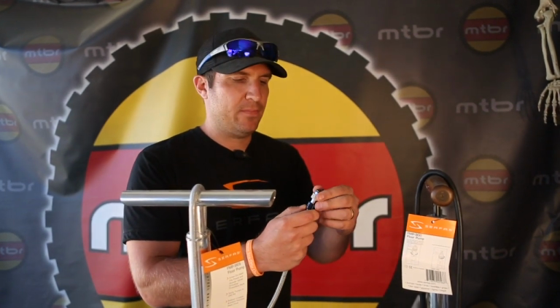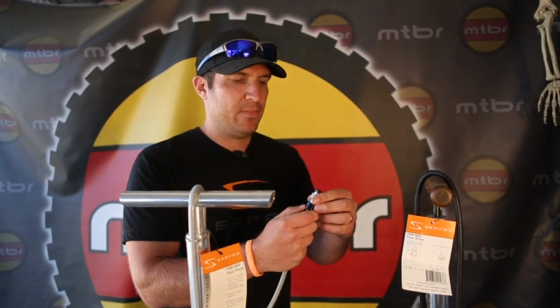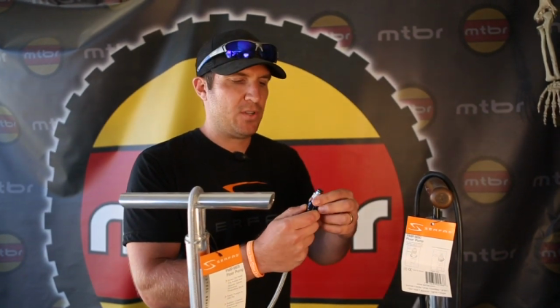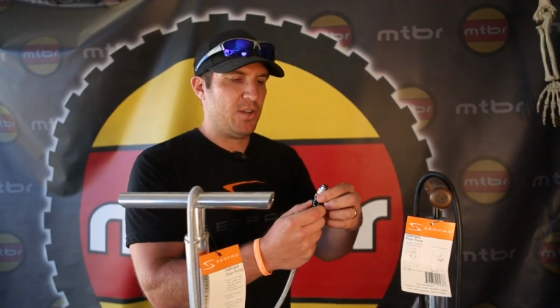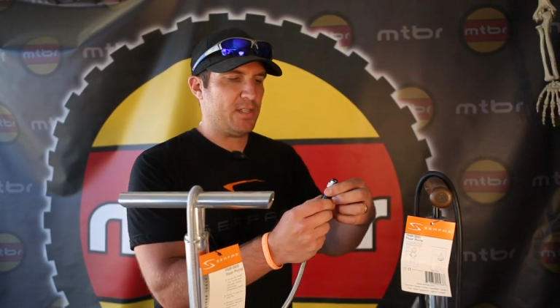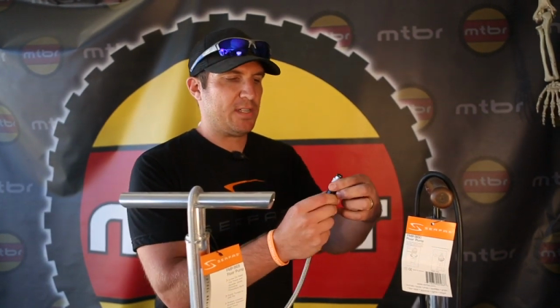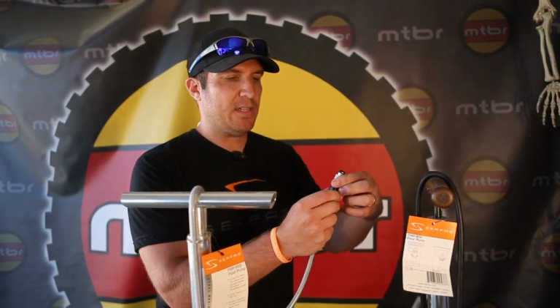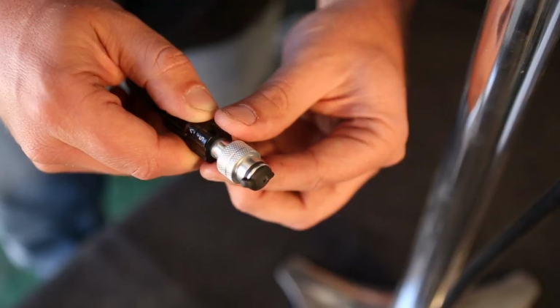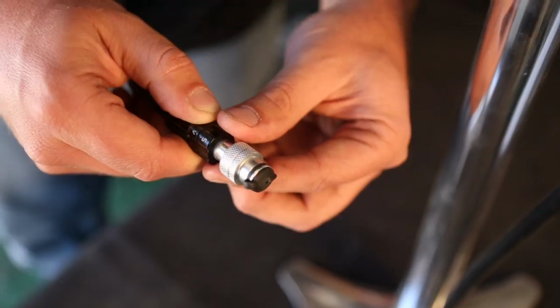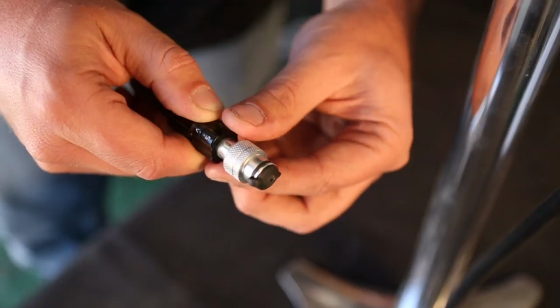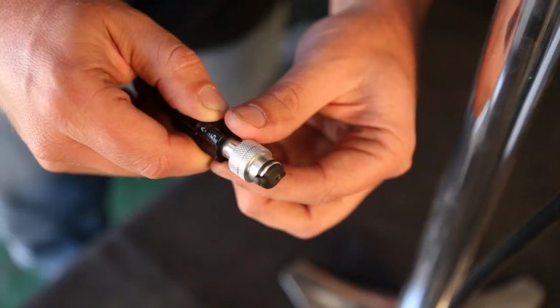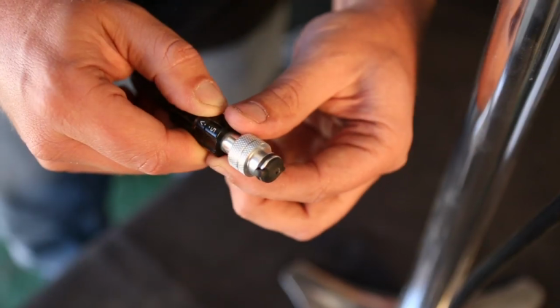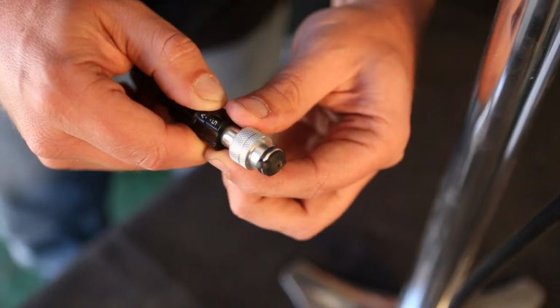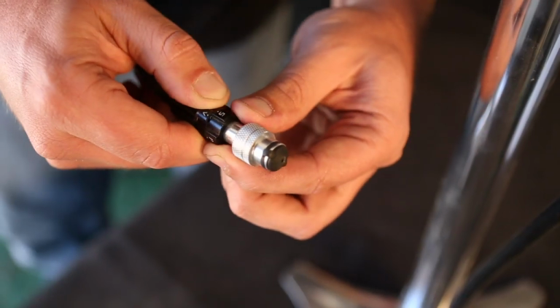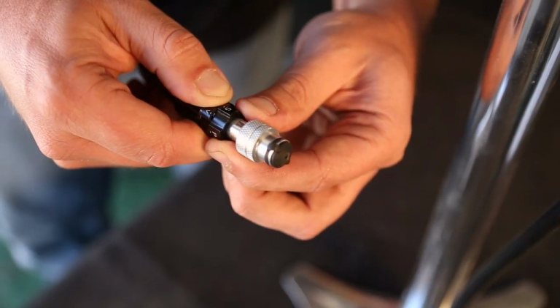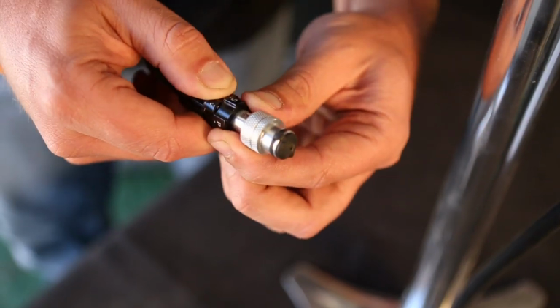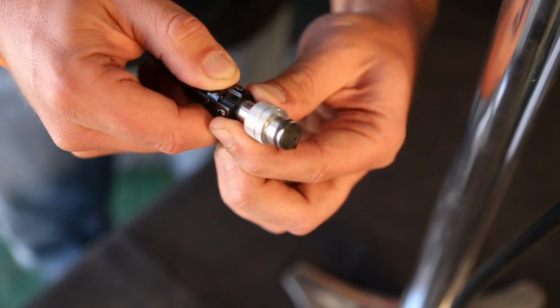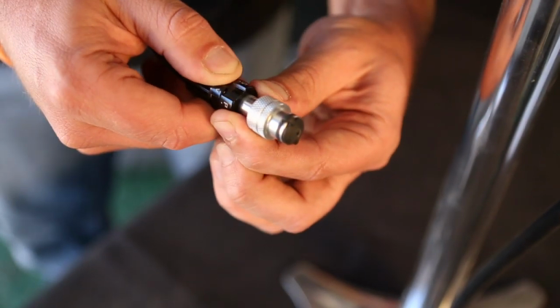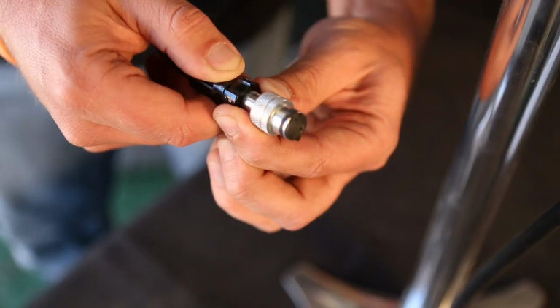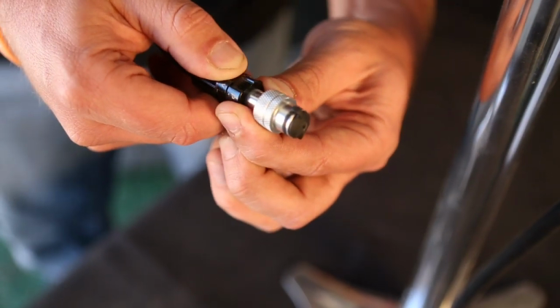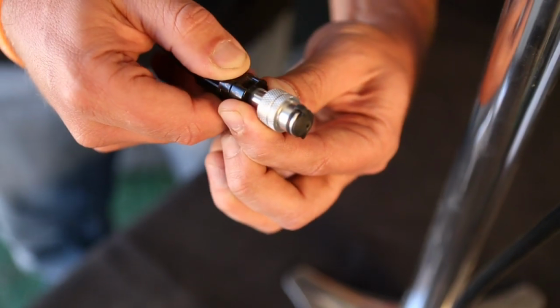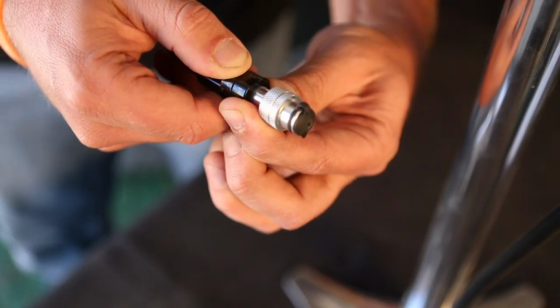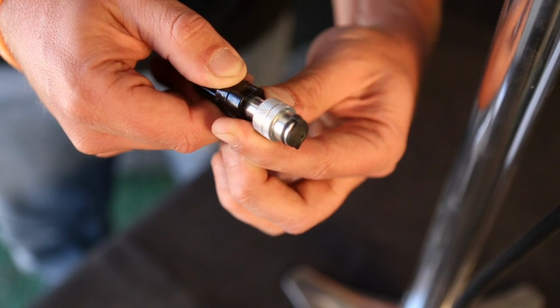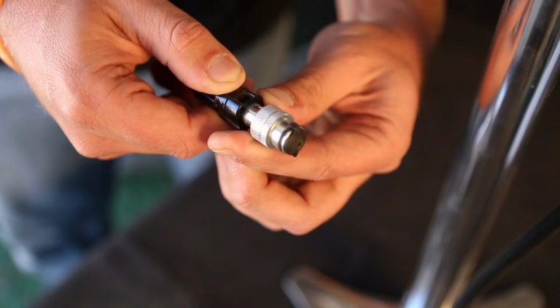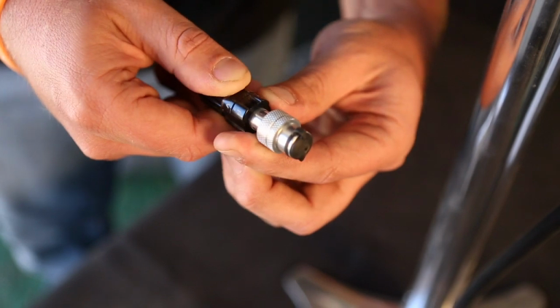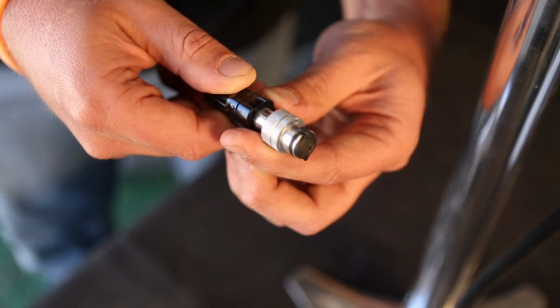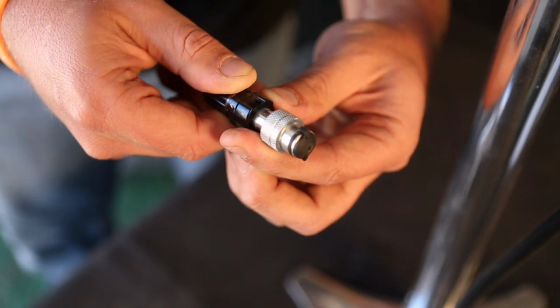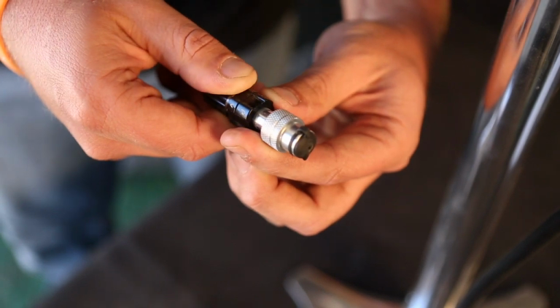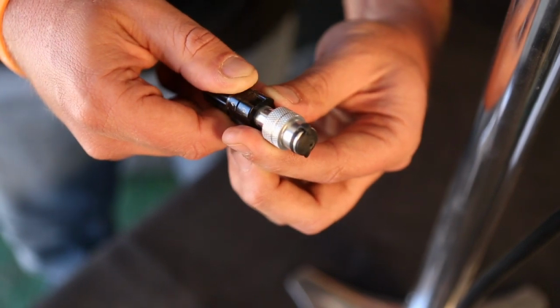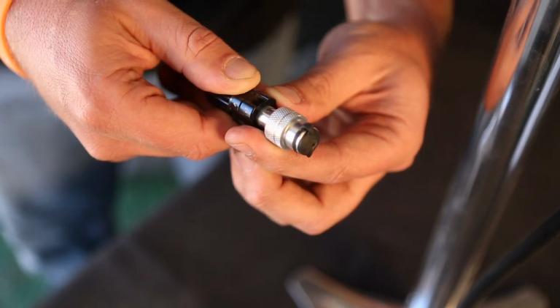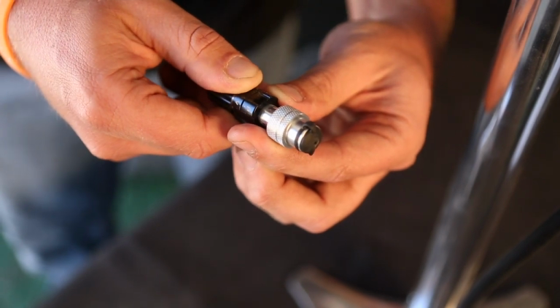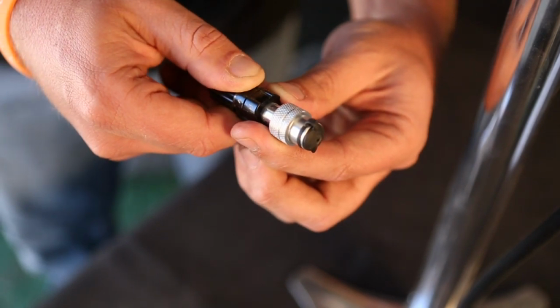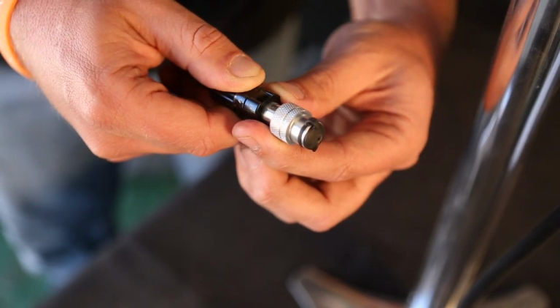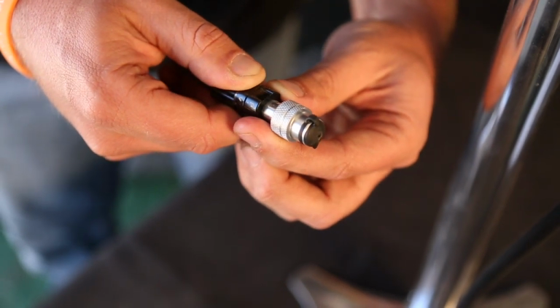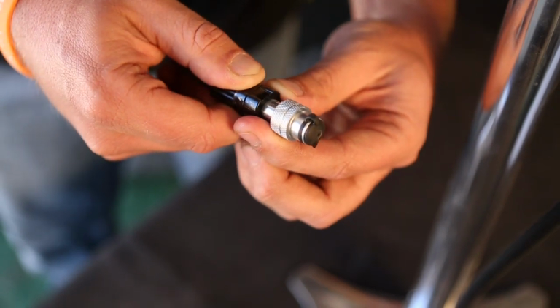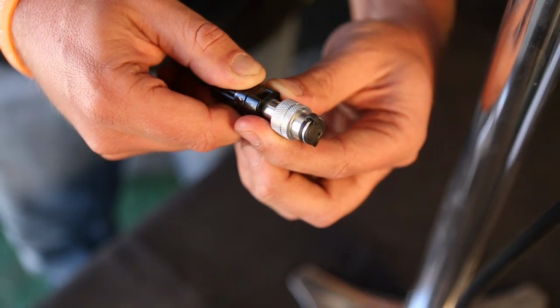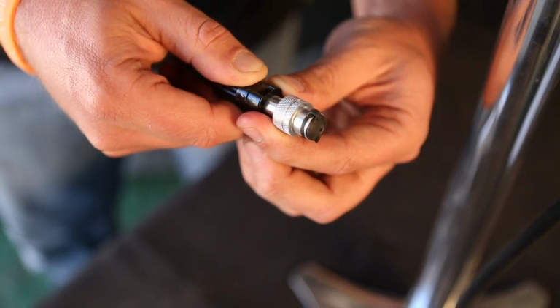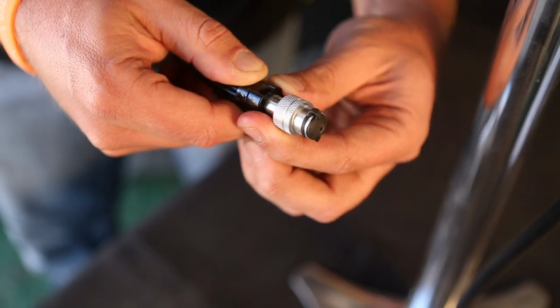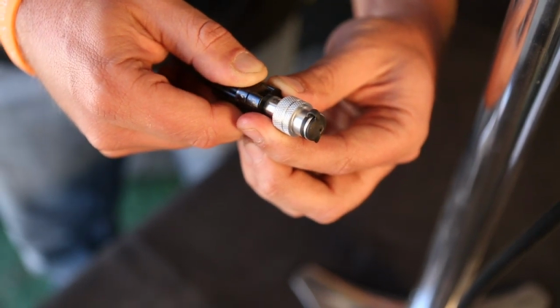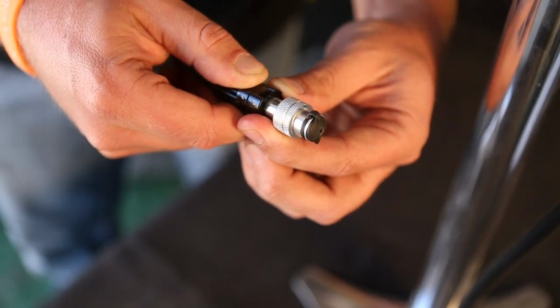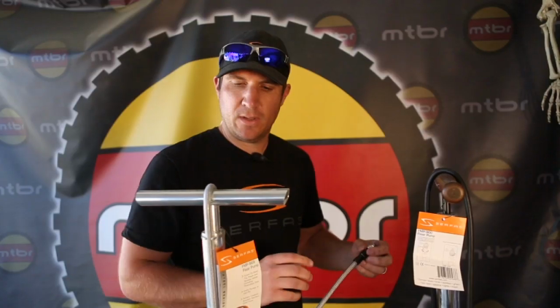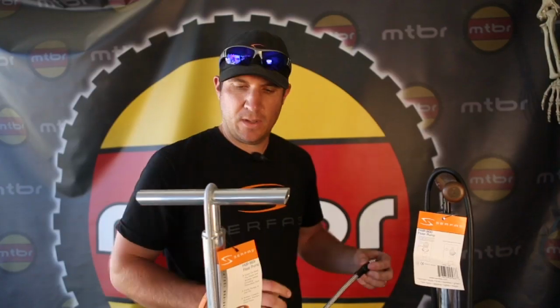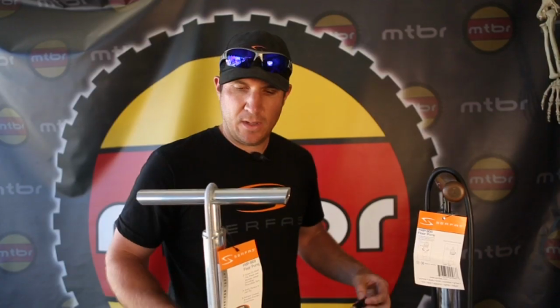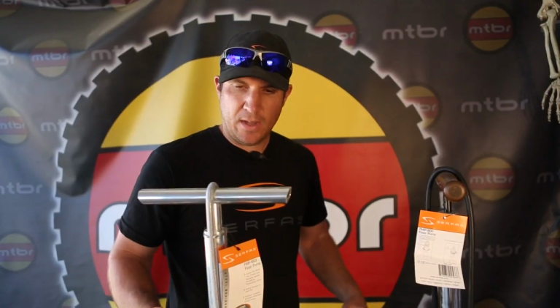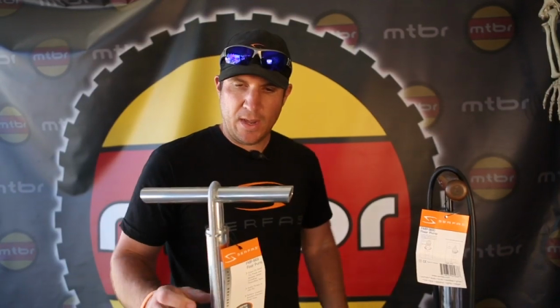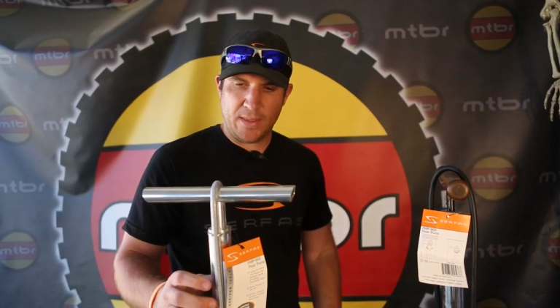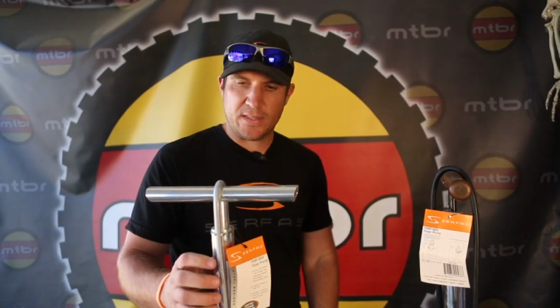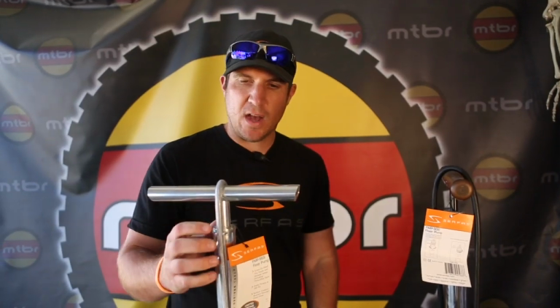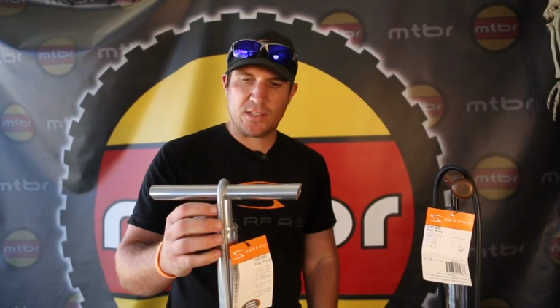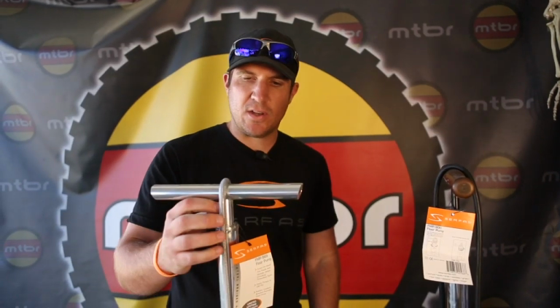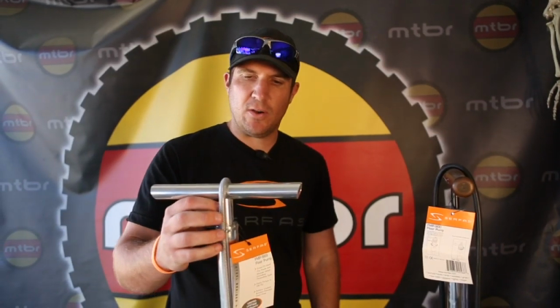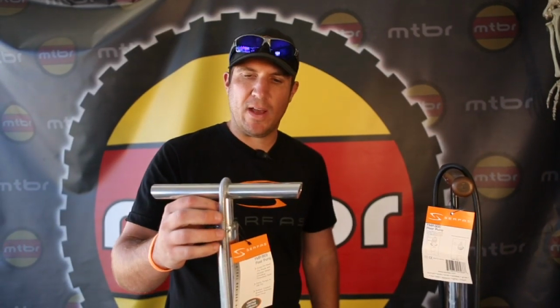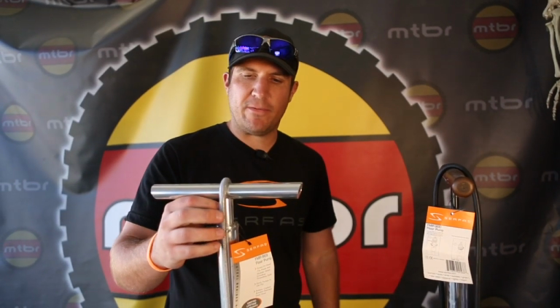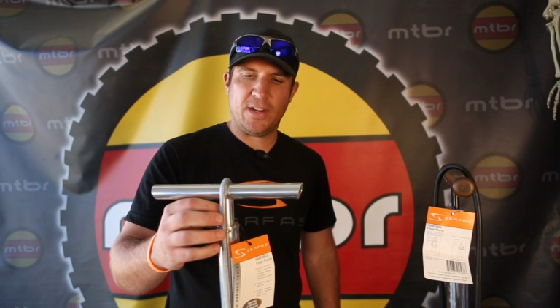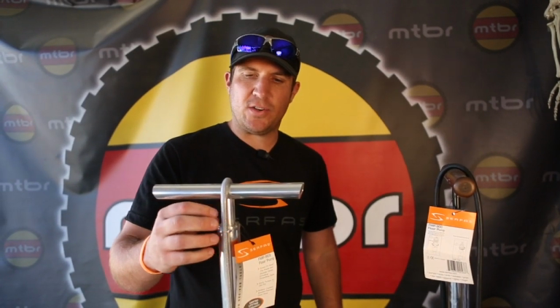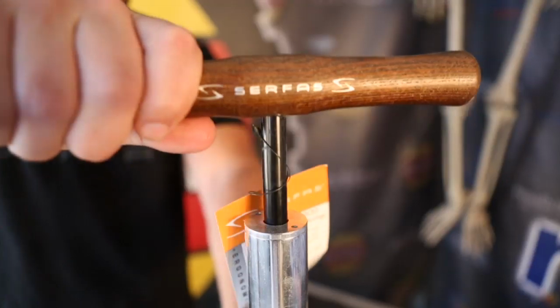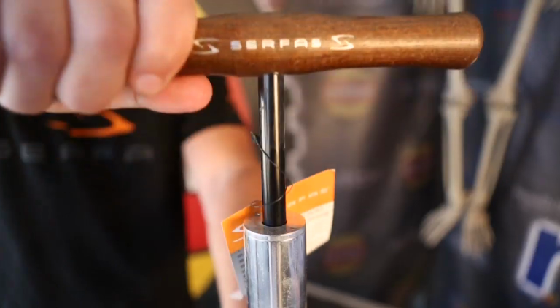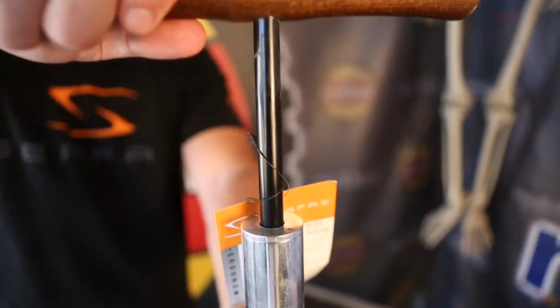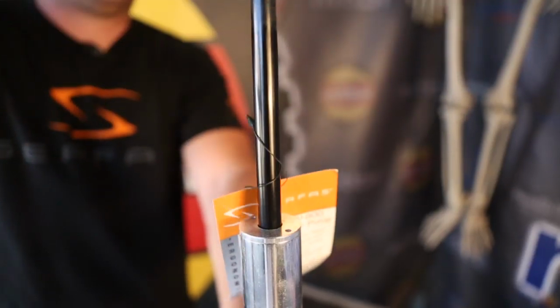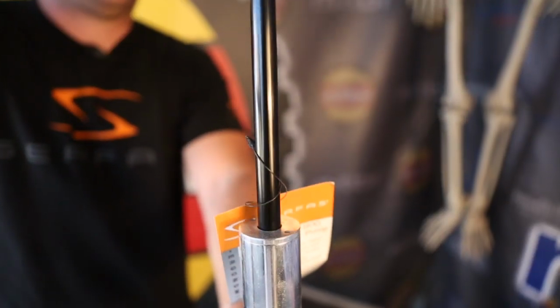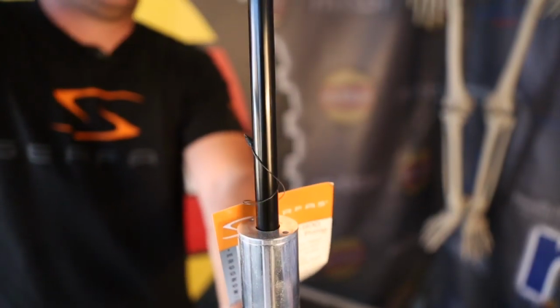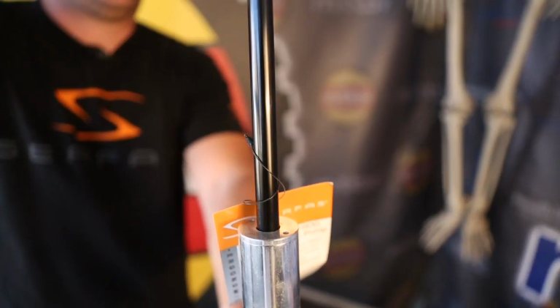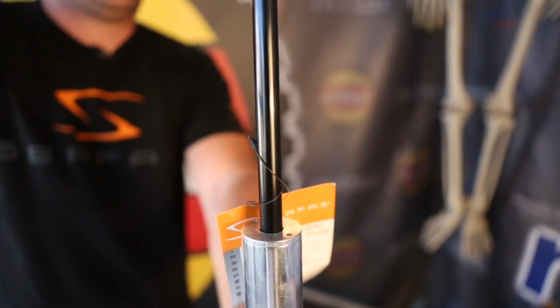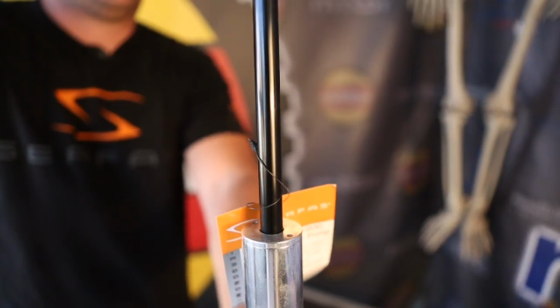So you just click it — Presta, Schrader — and you just screw it on. And this also features a bigger plunger.